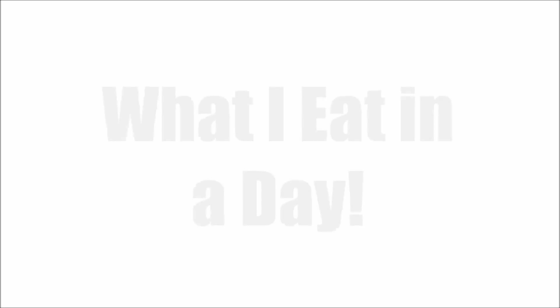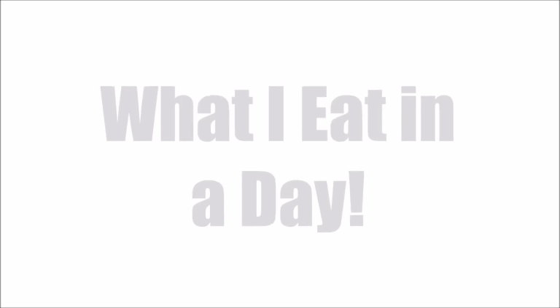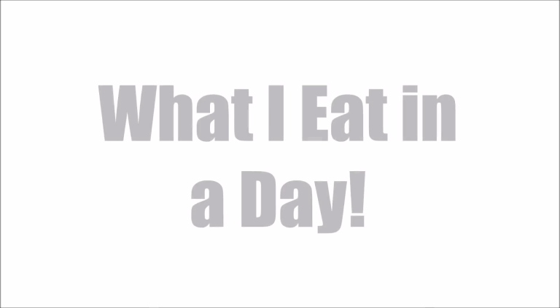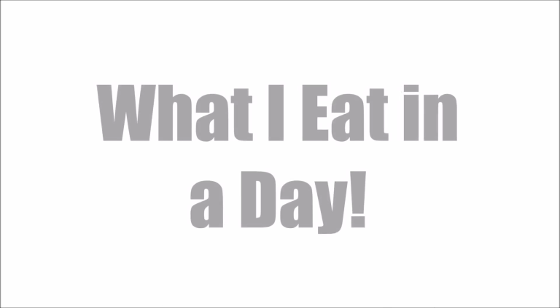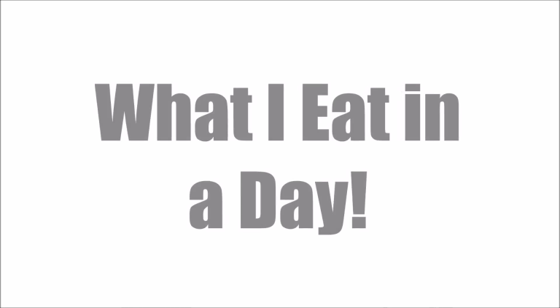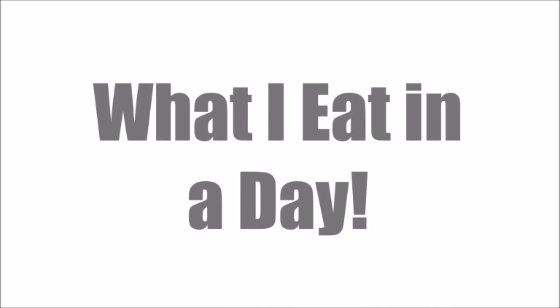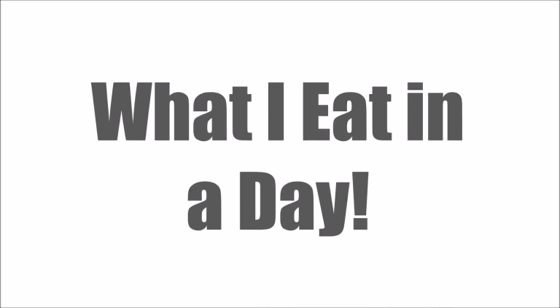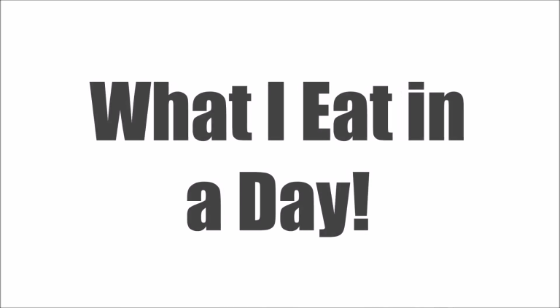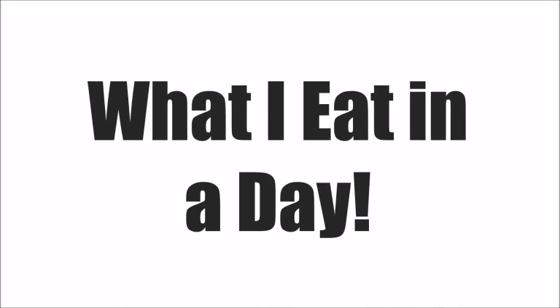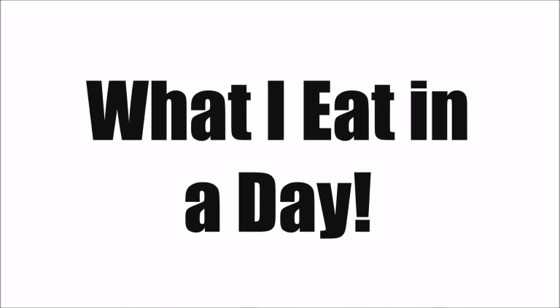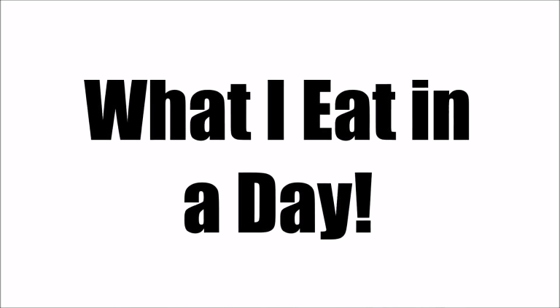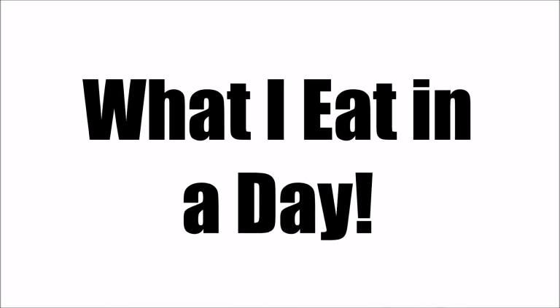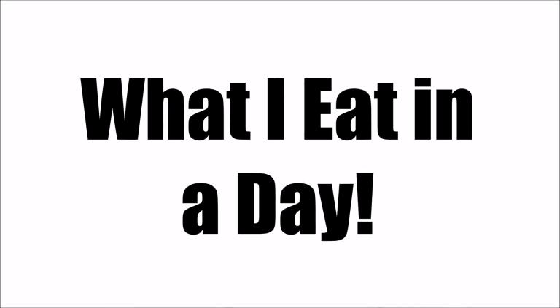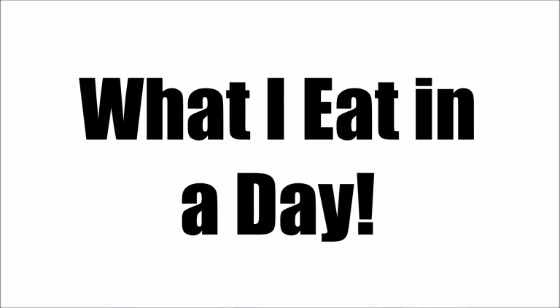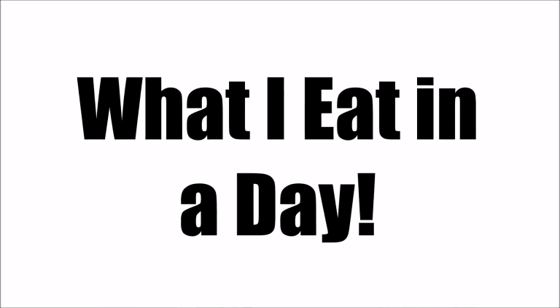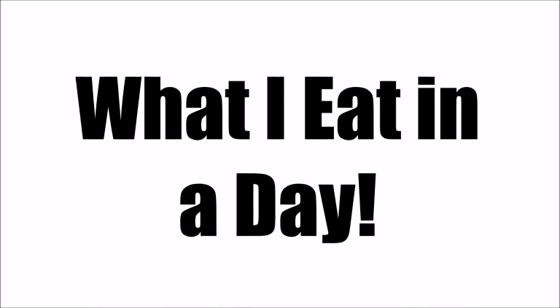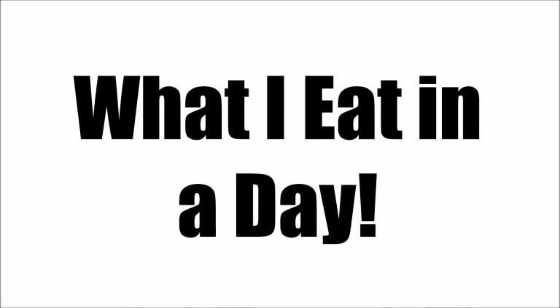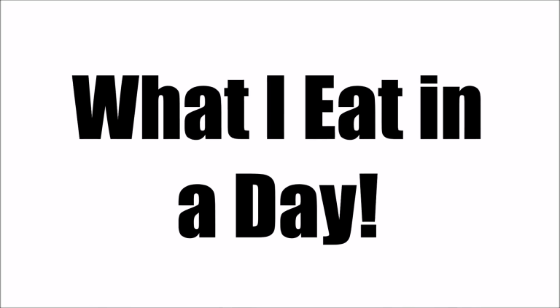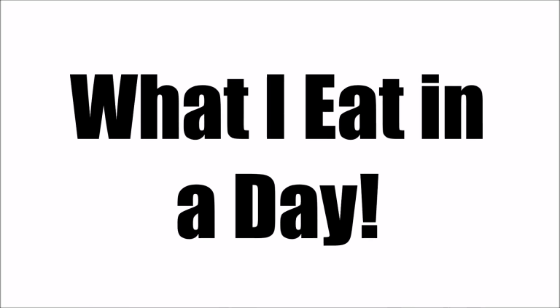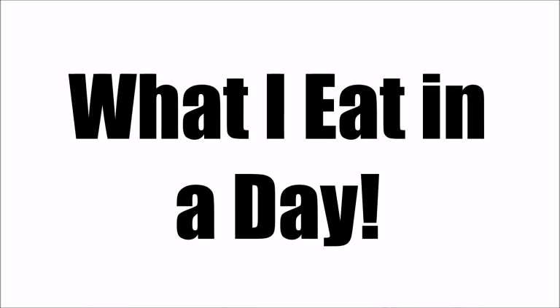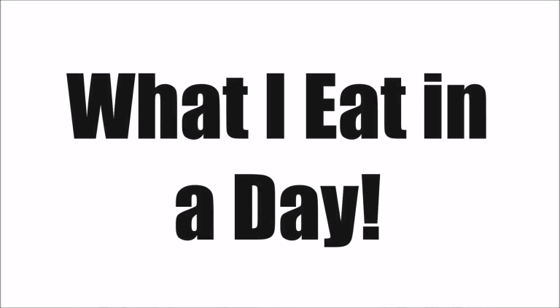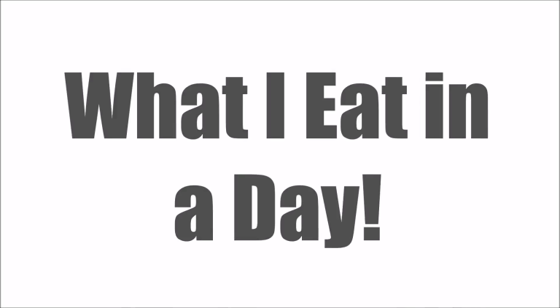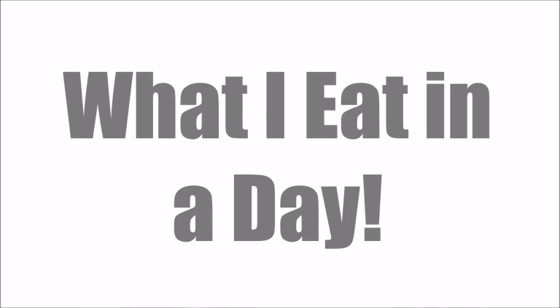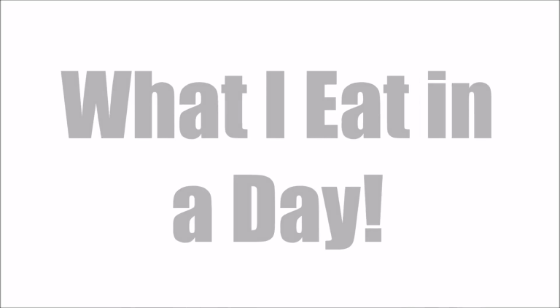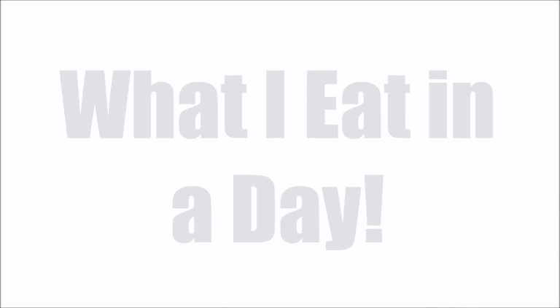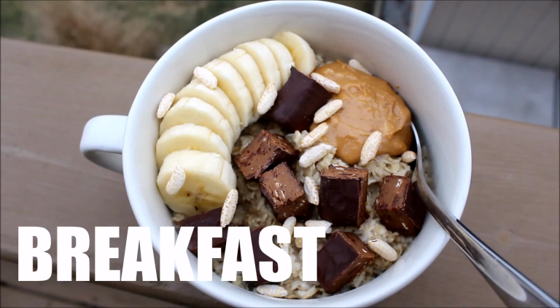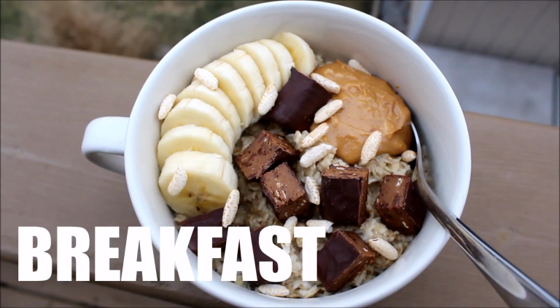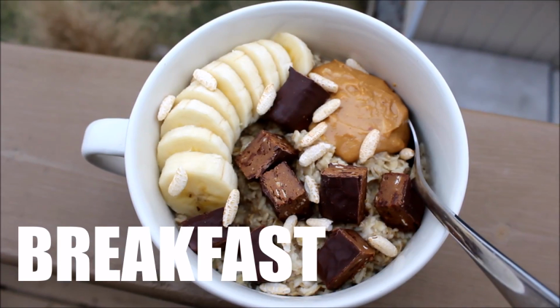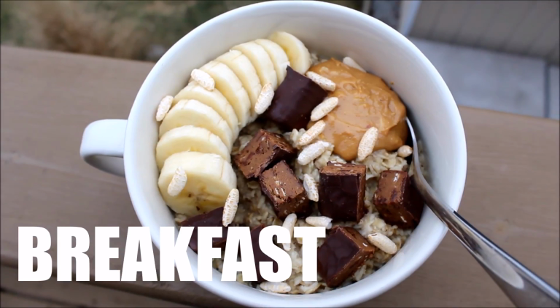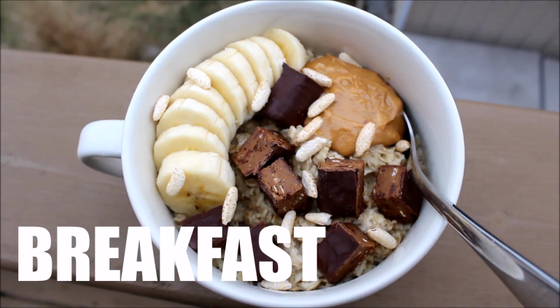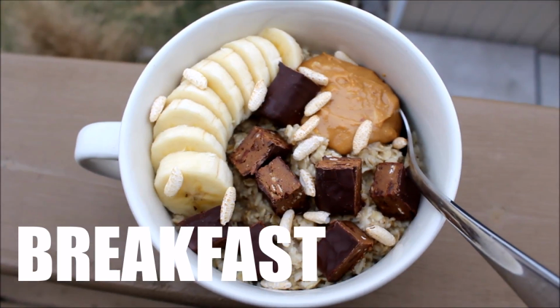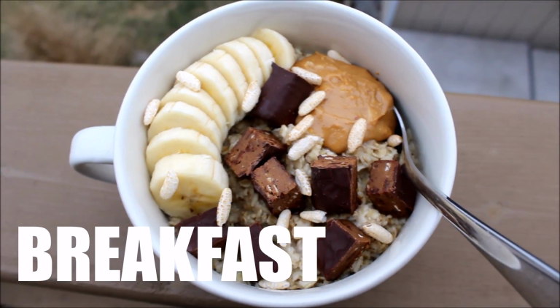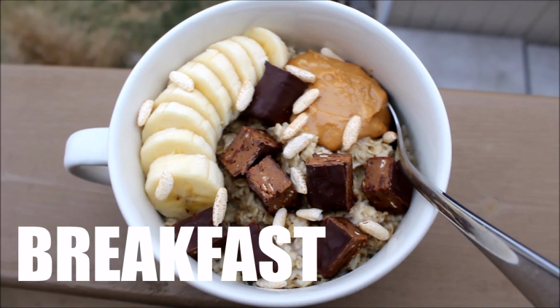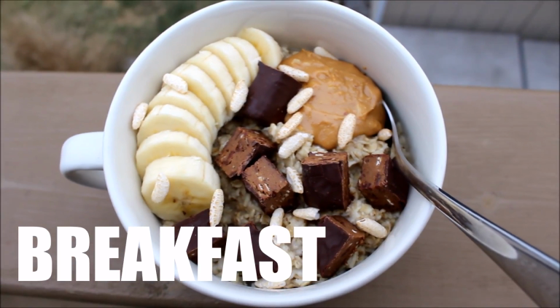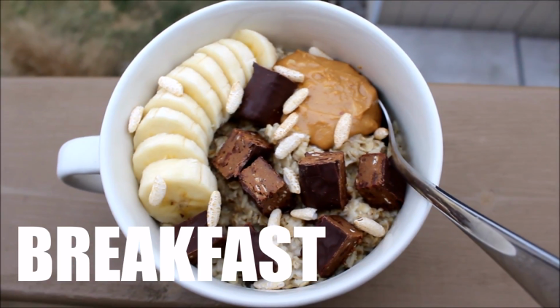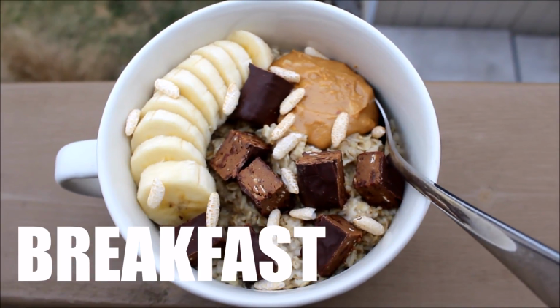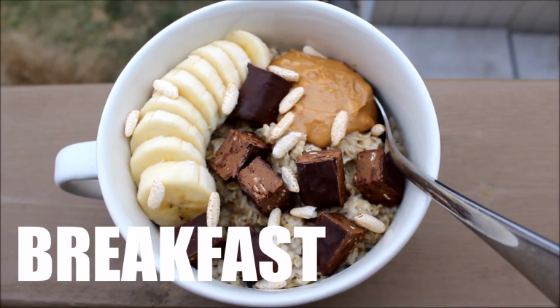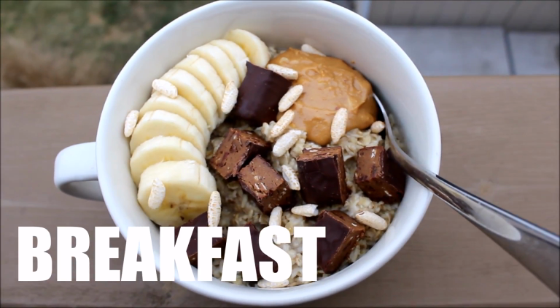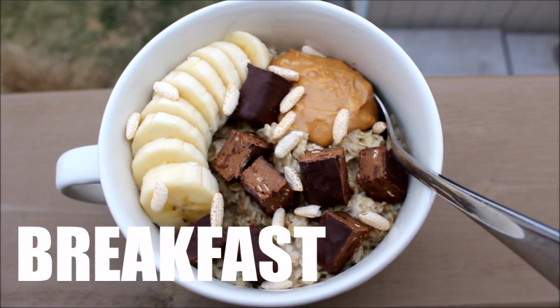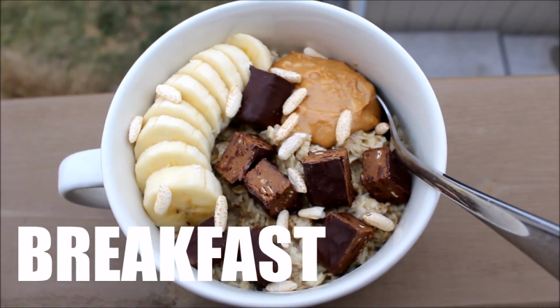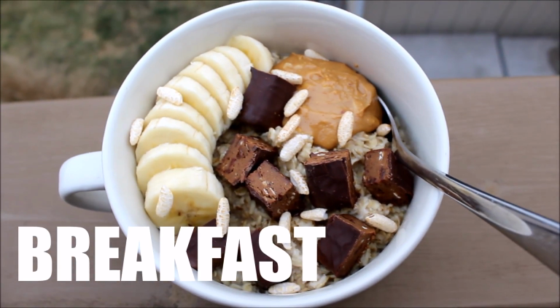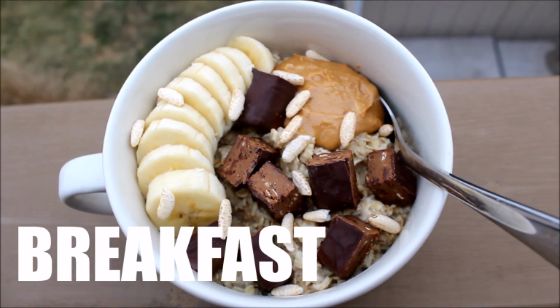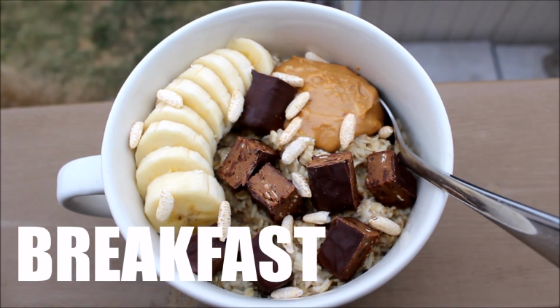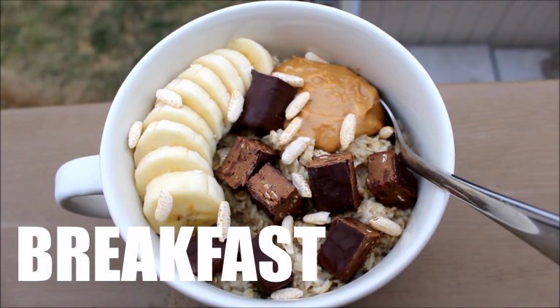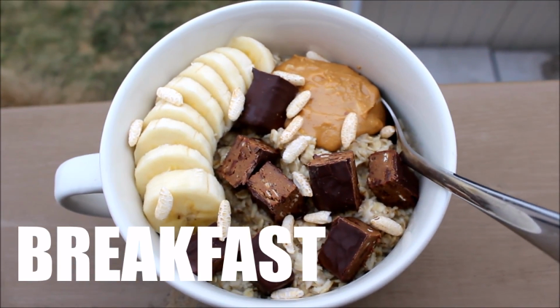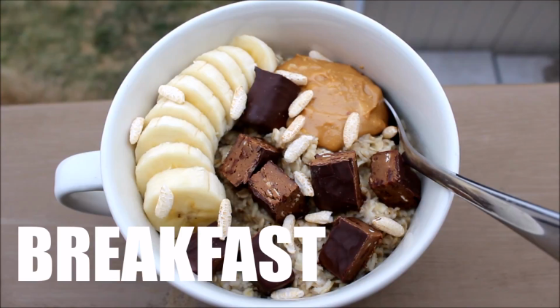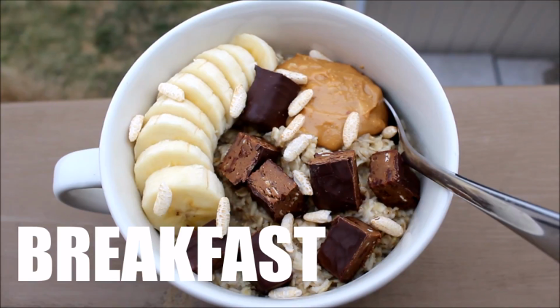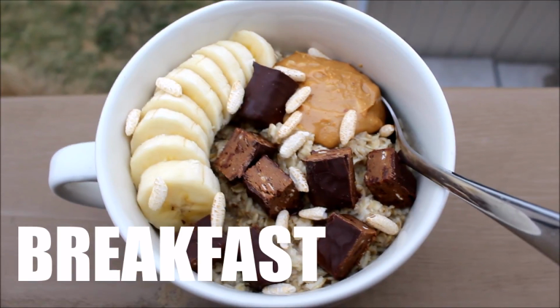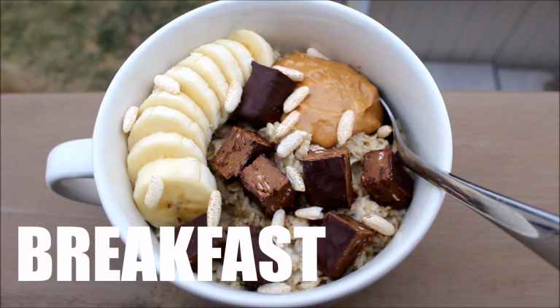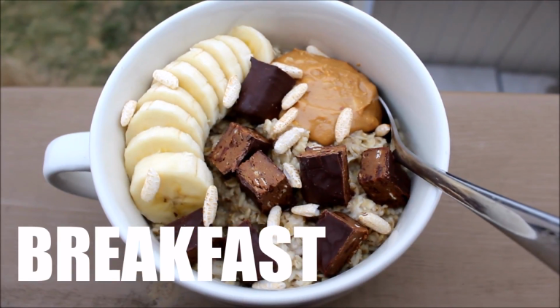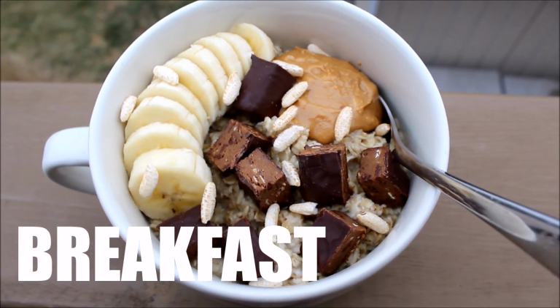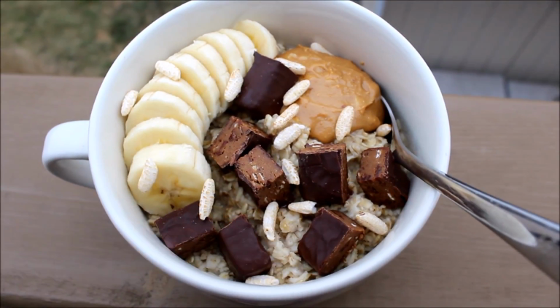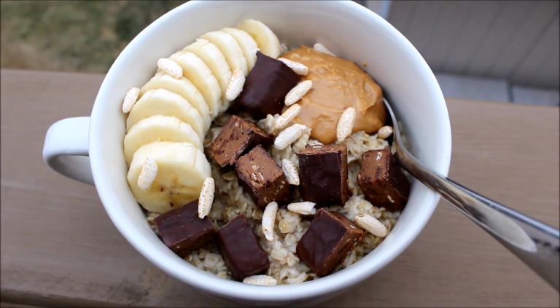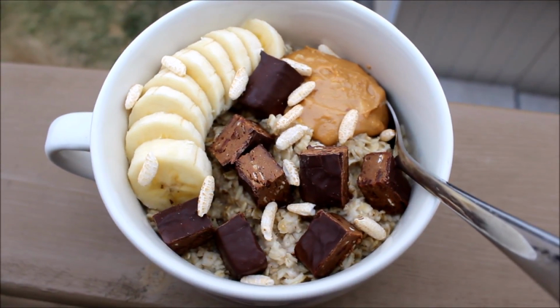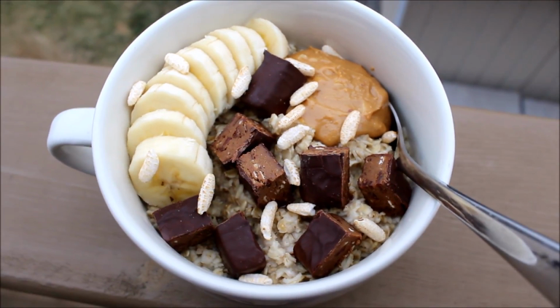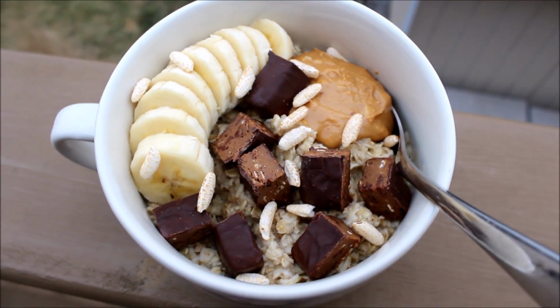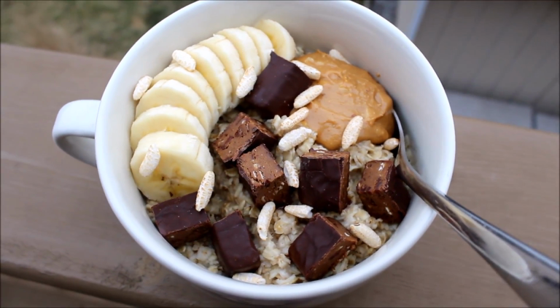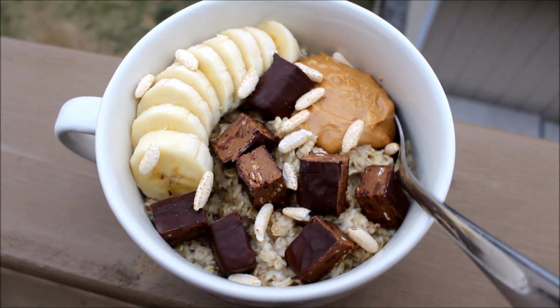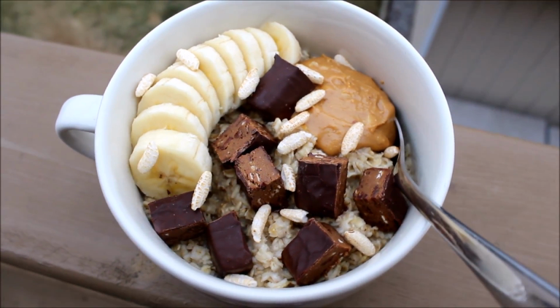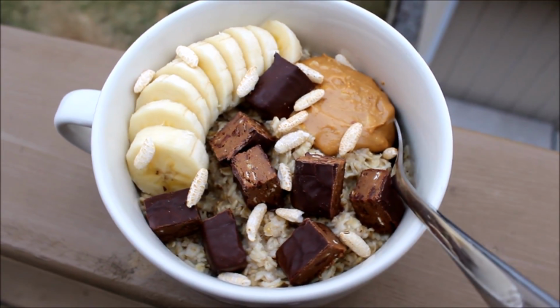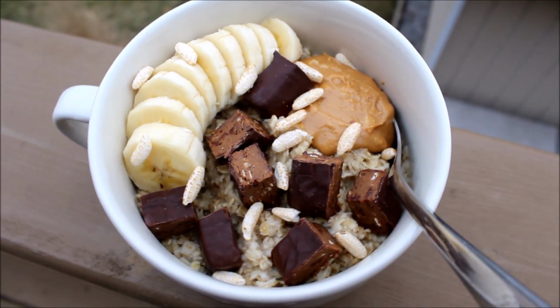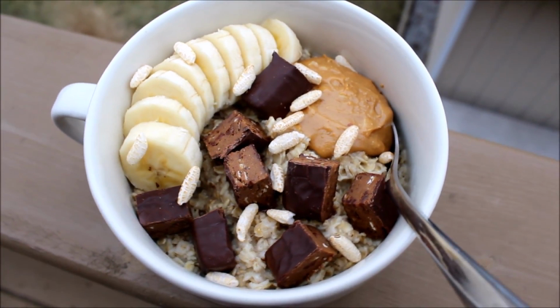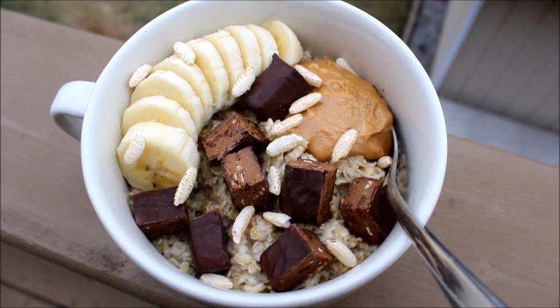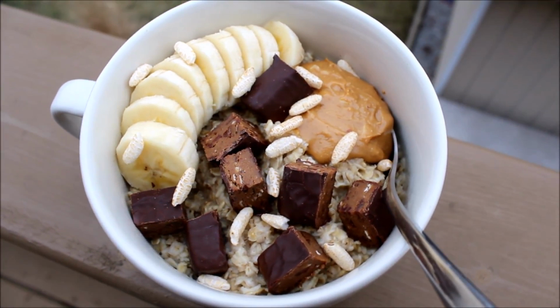Hi friends and welcome back to another what I eat in a day. For breakfast I enjoyed some delicious creamy oatmeal.